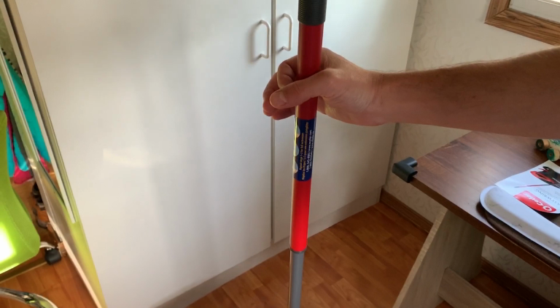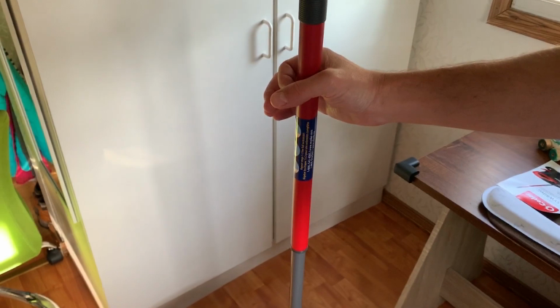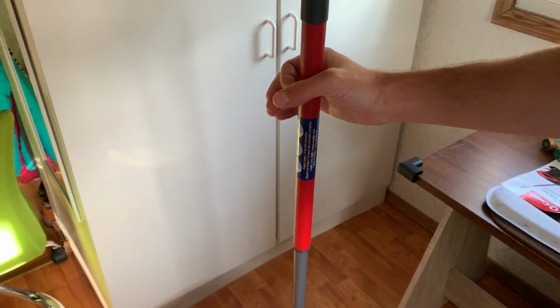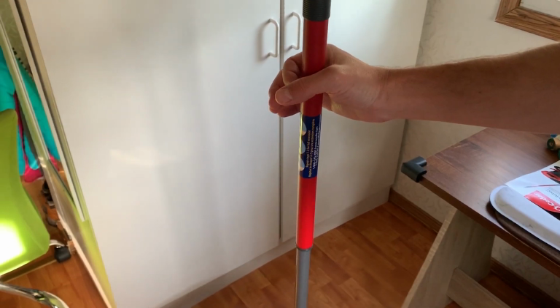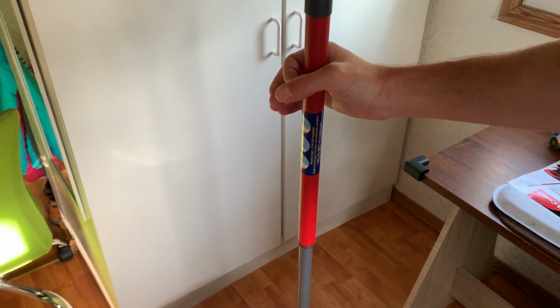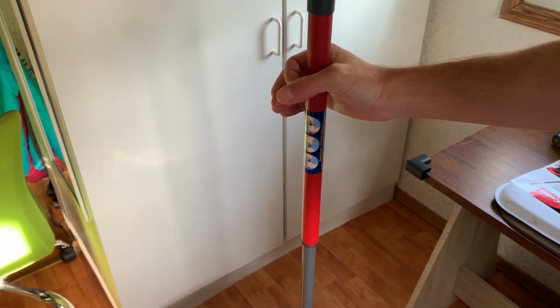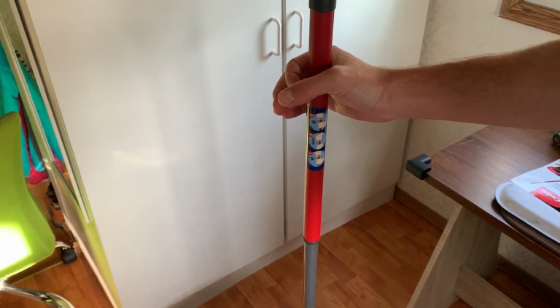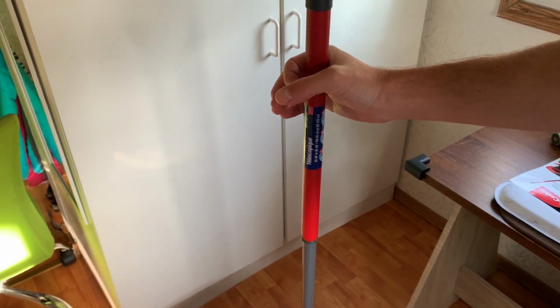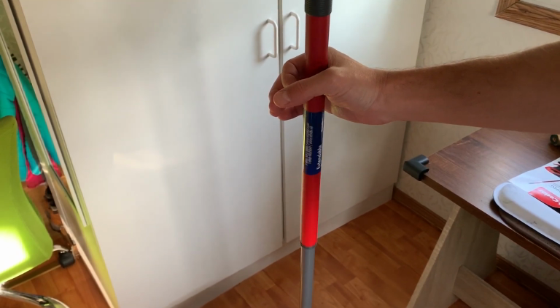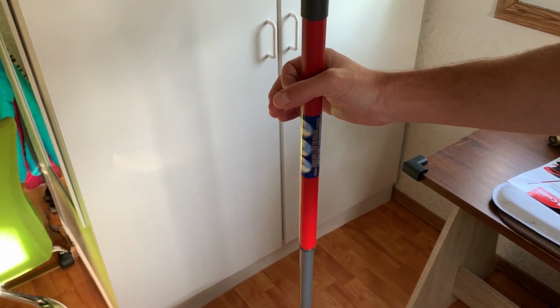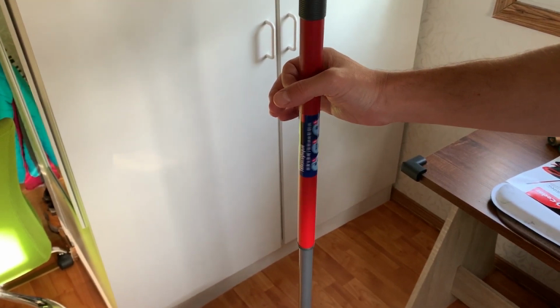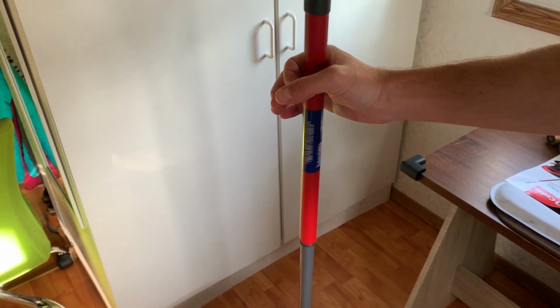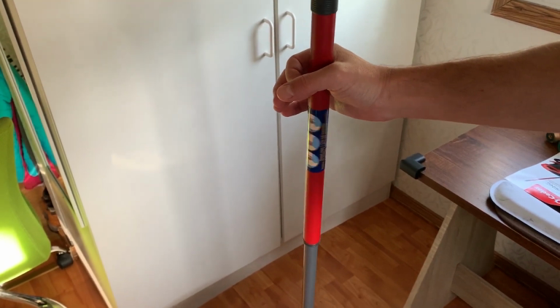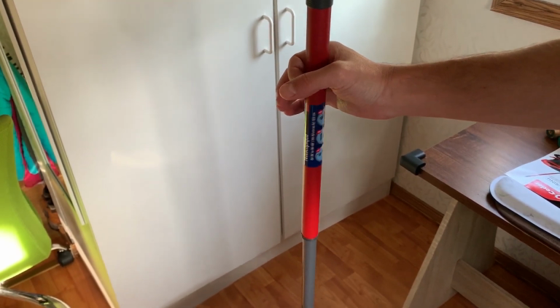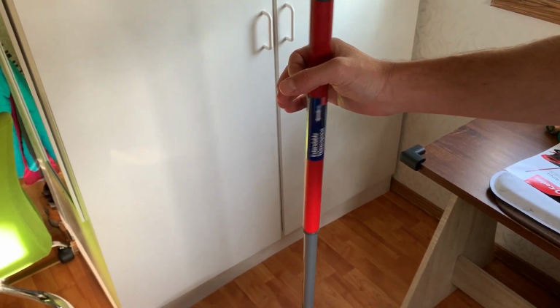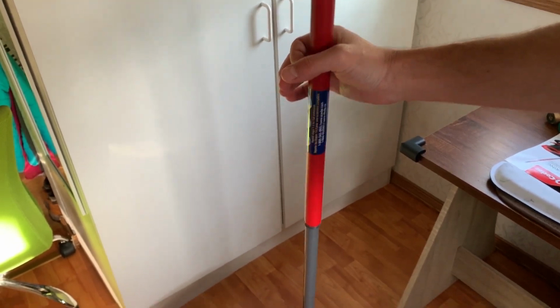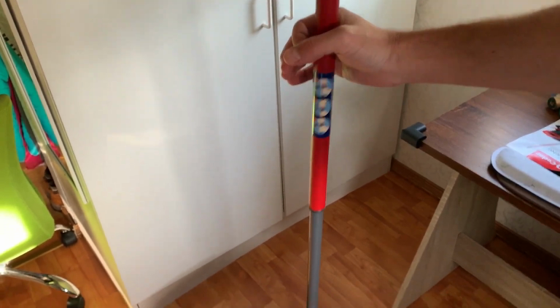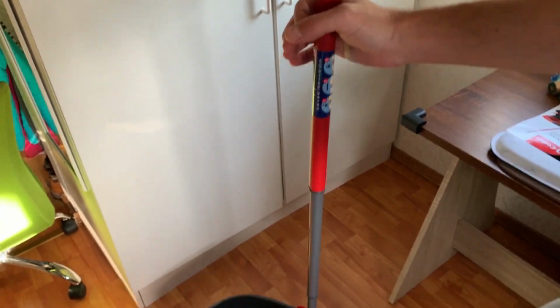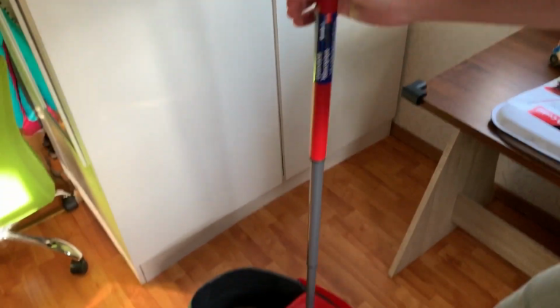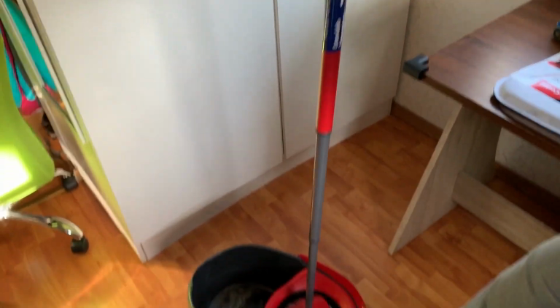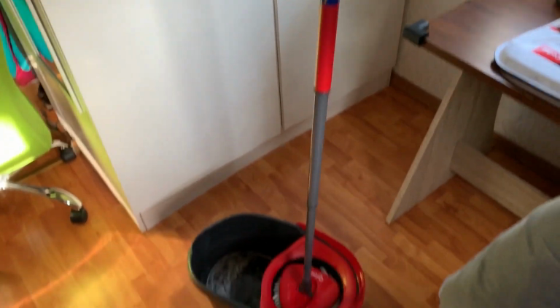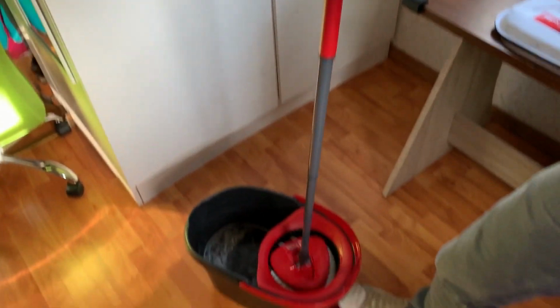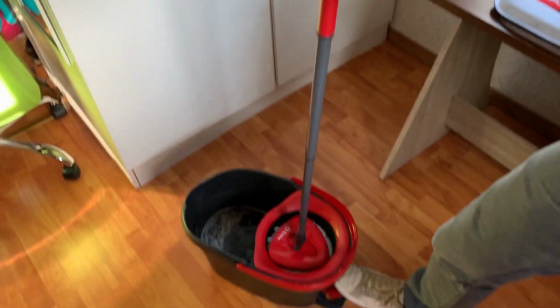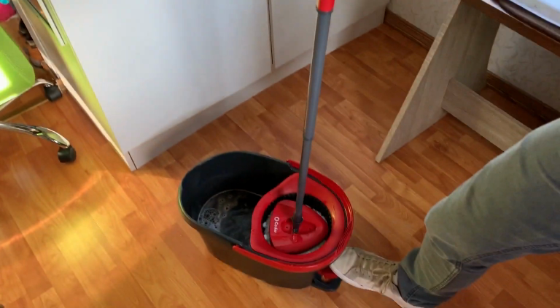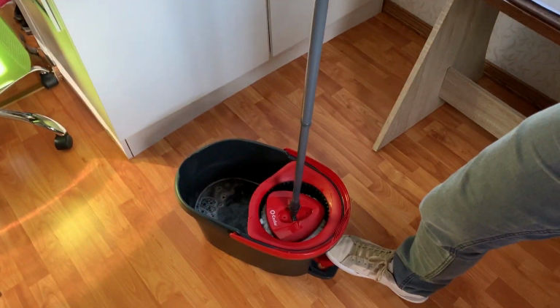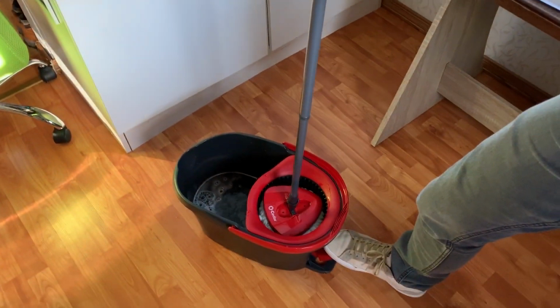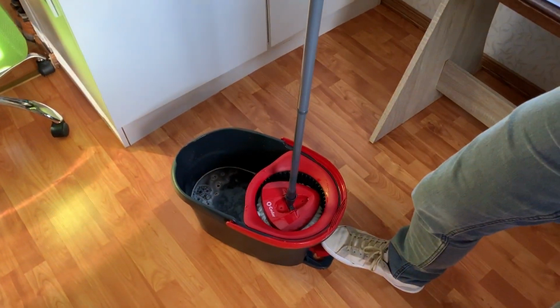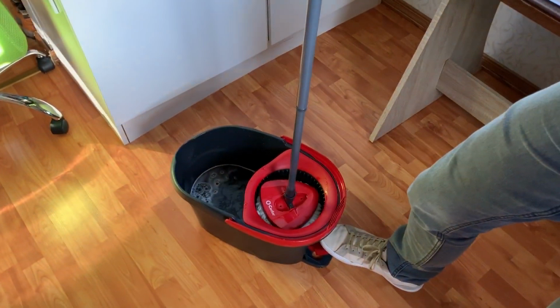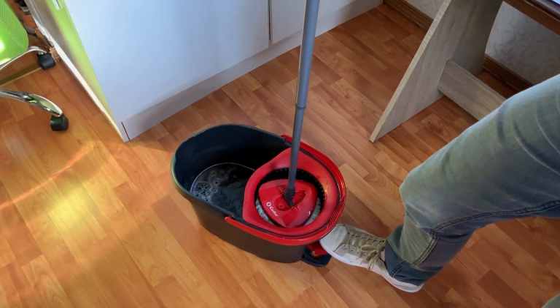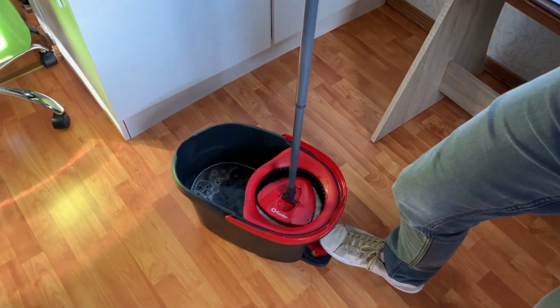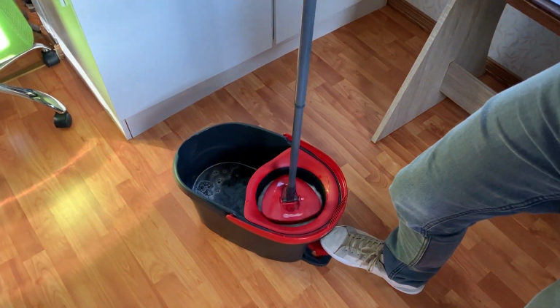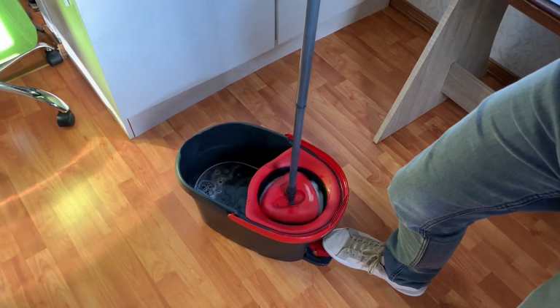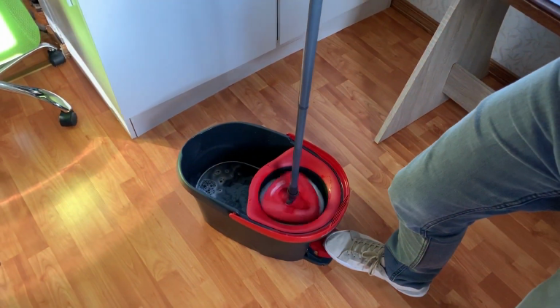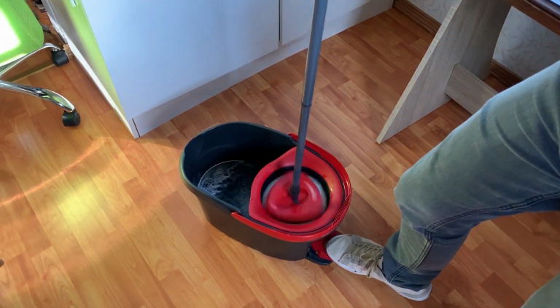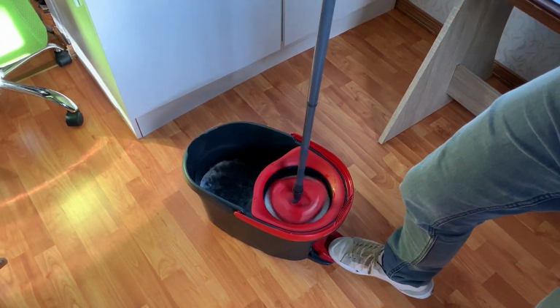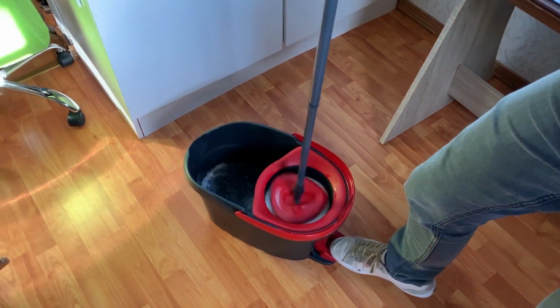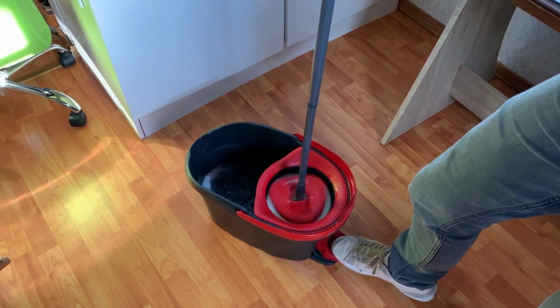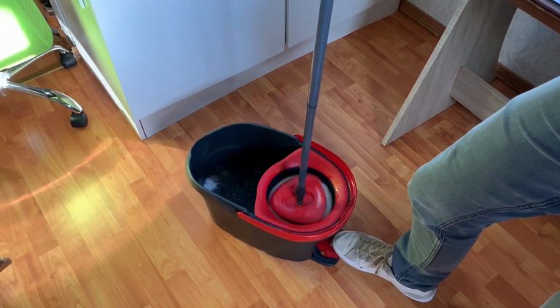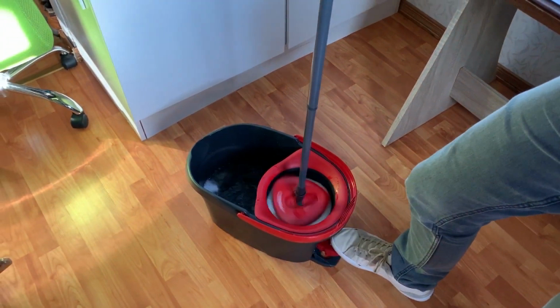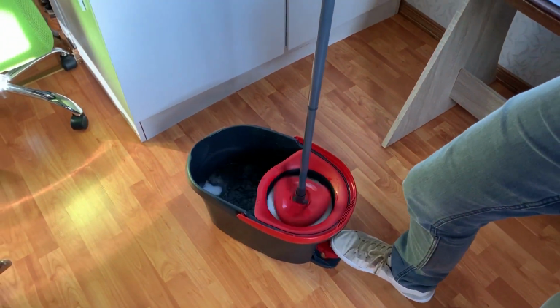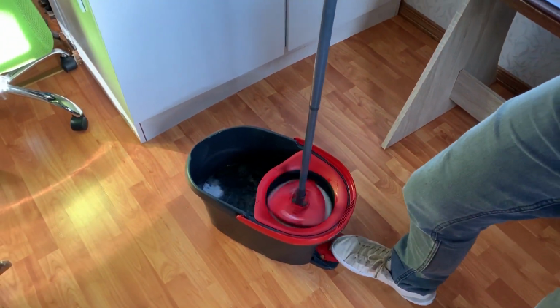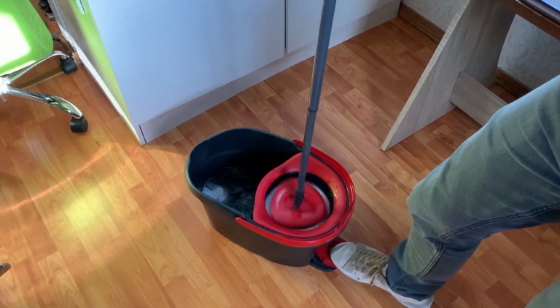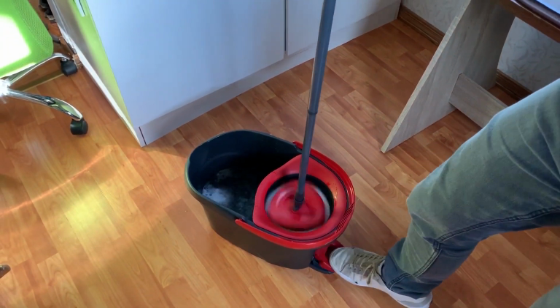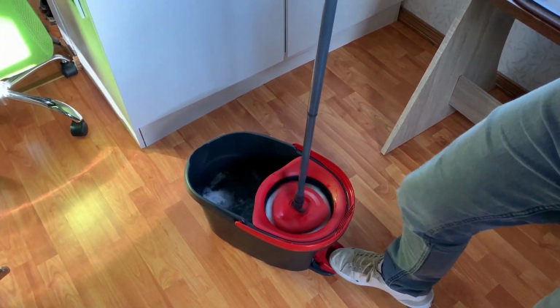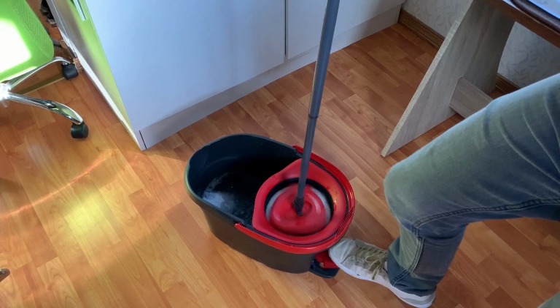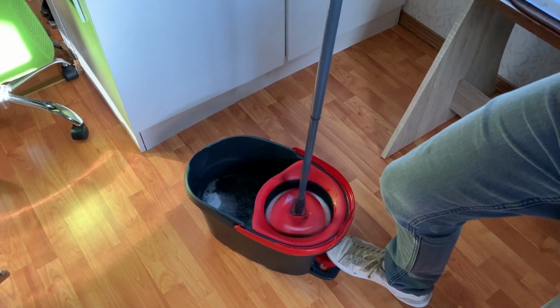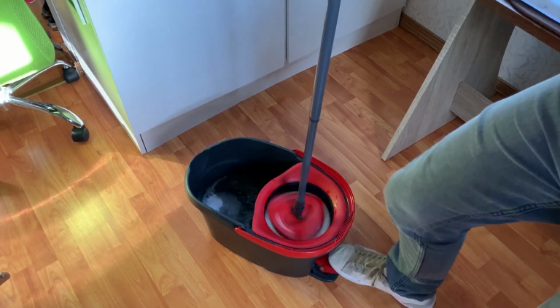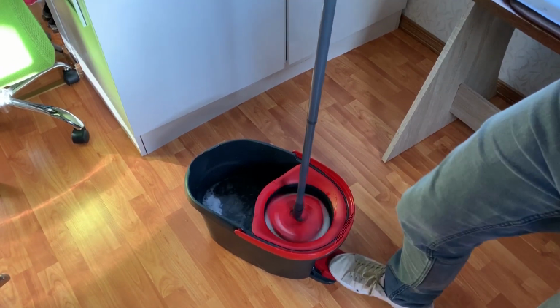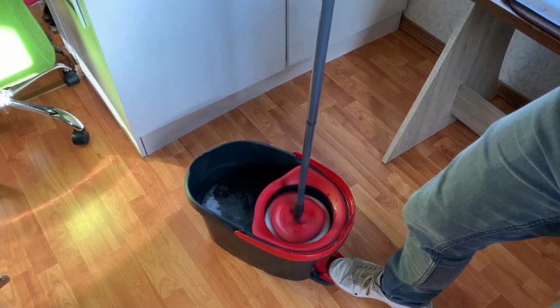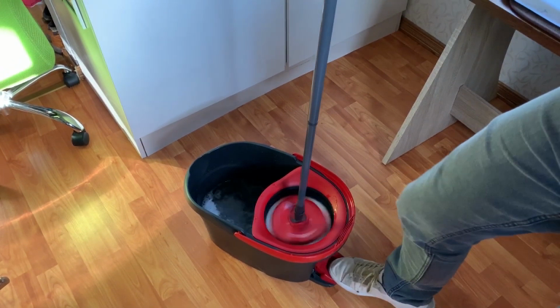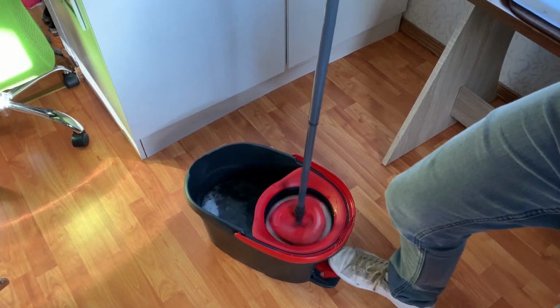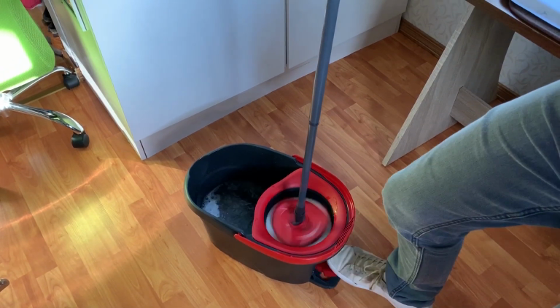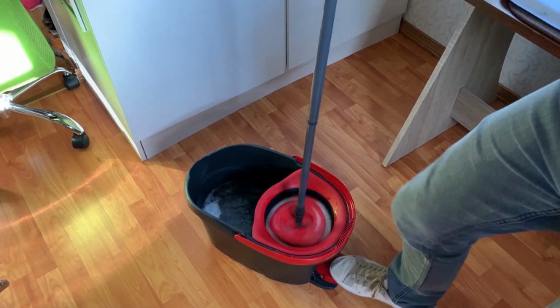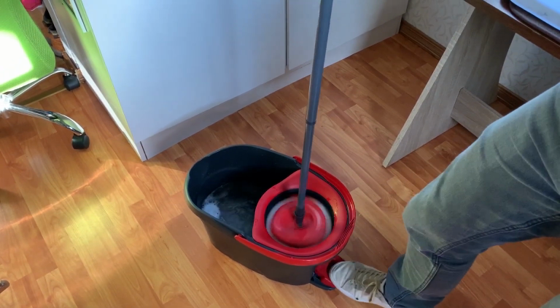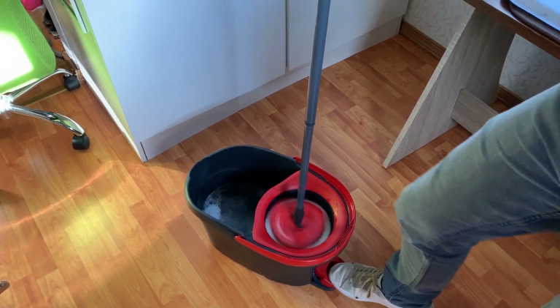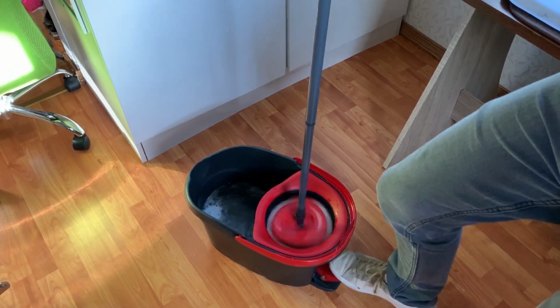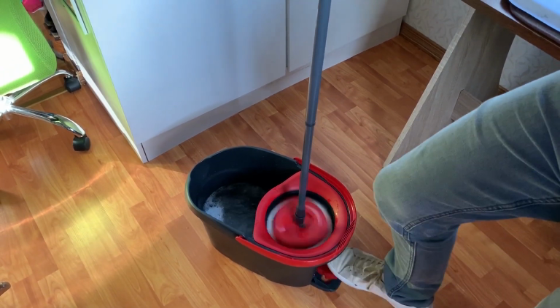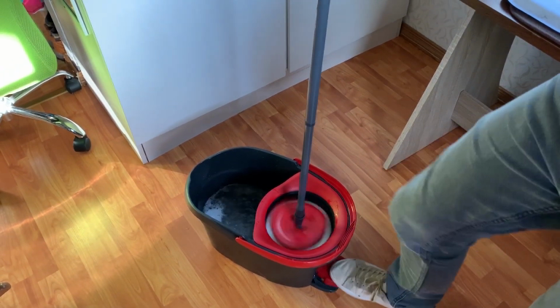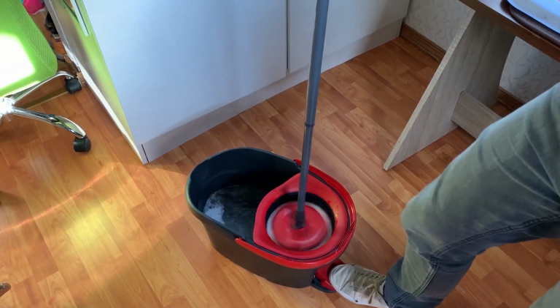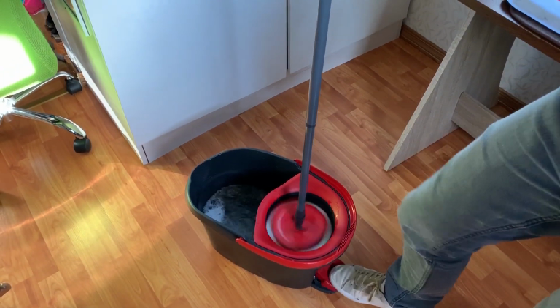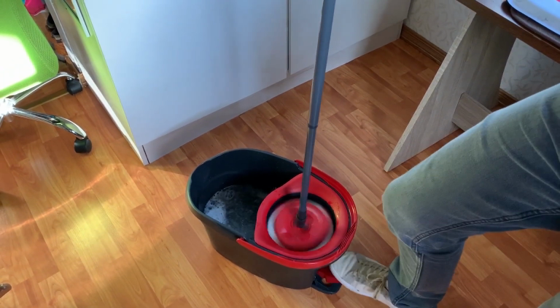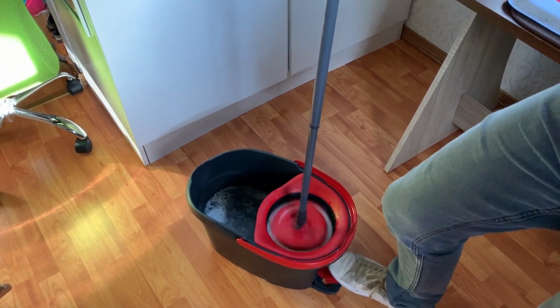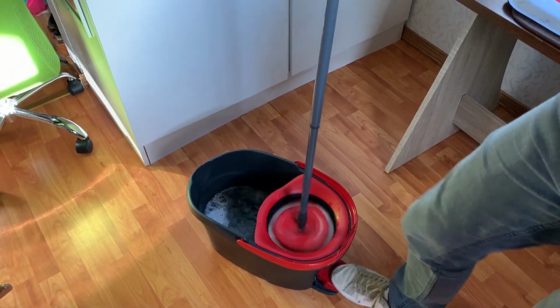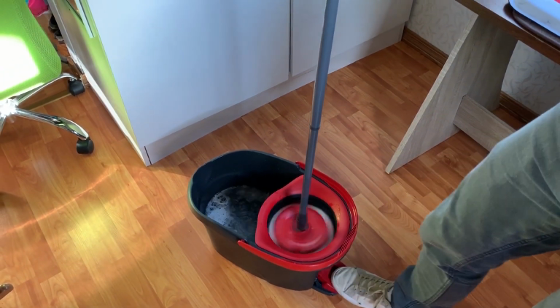Okay so when it spins it can spin in my fingers, and now let's point down. Check it out, it gets everything out of it guys.